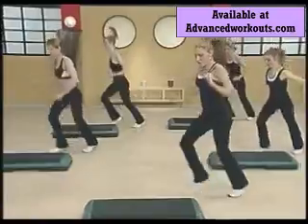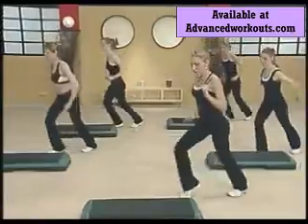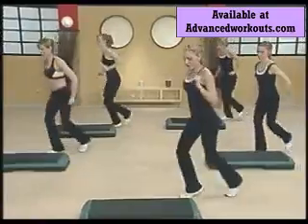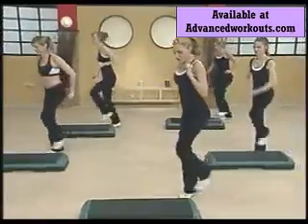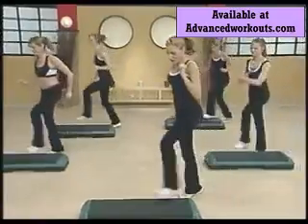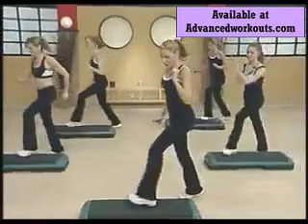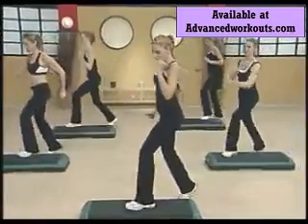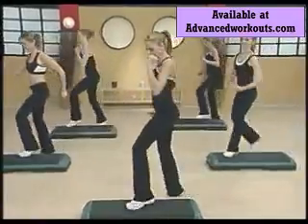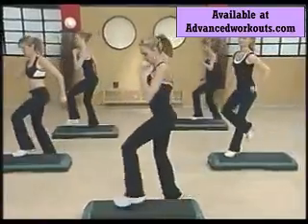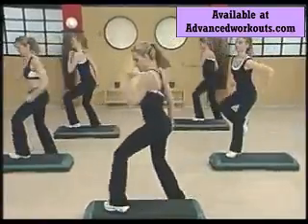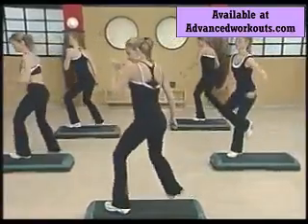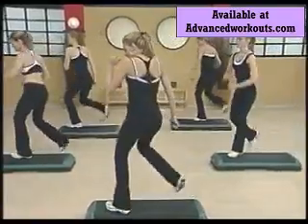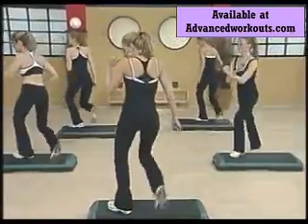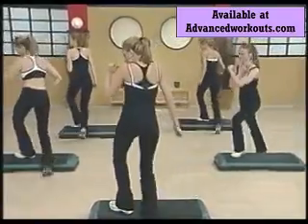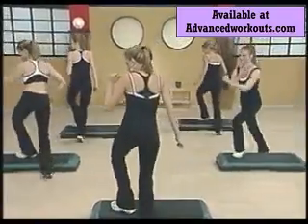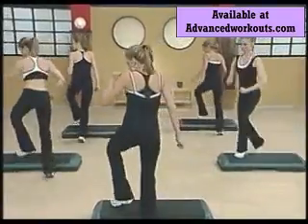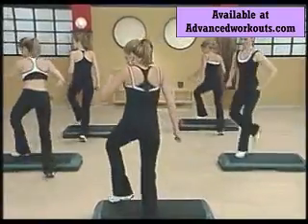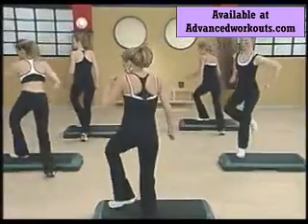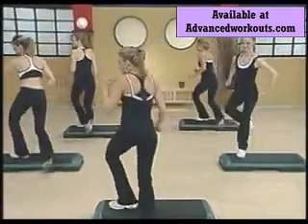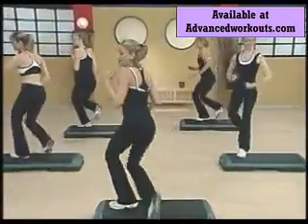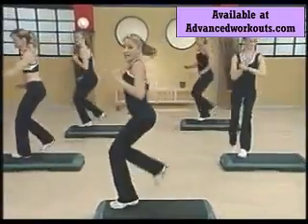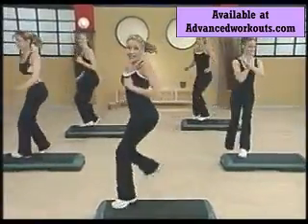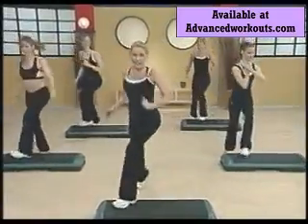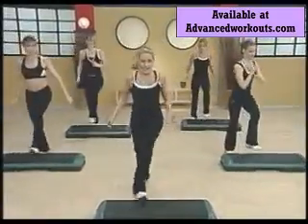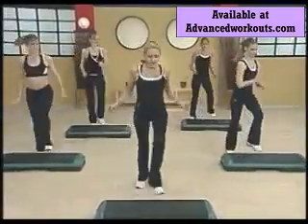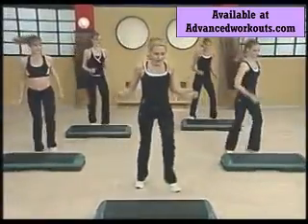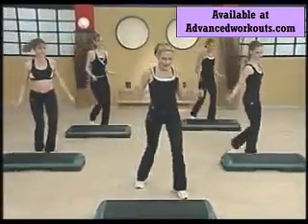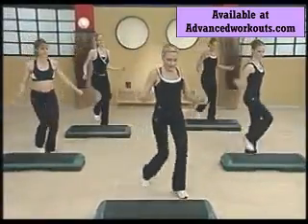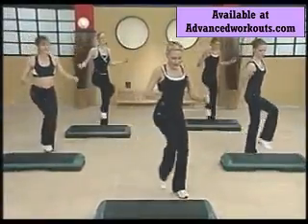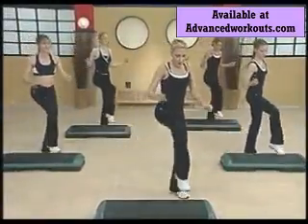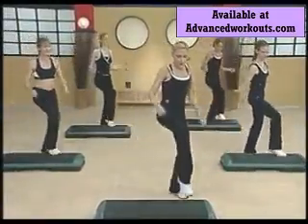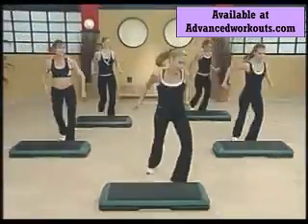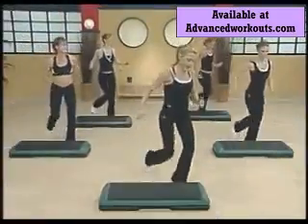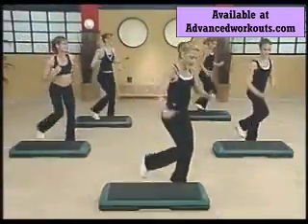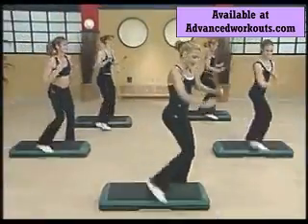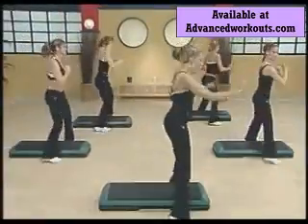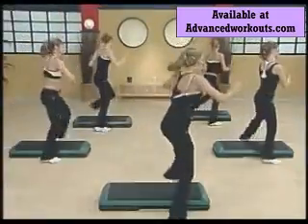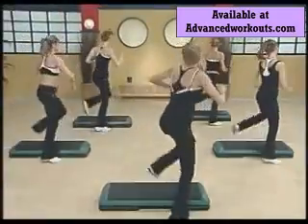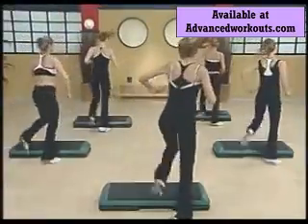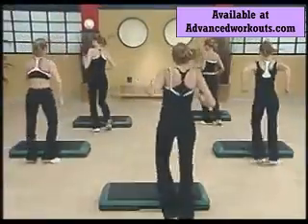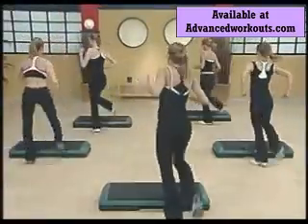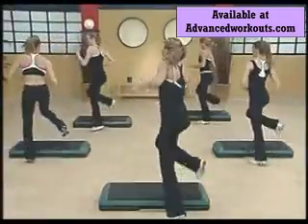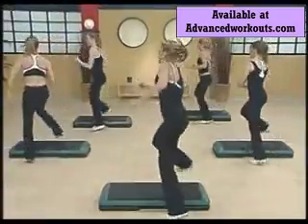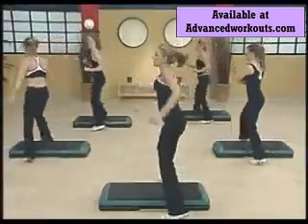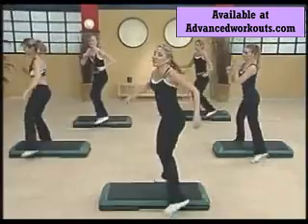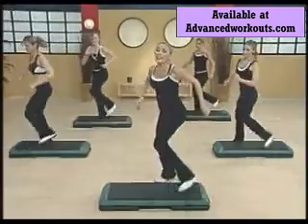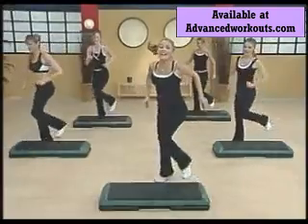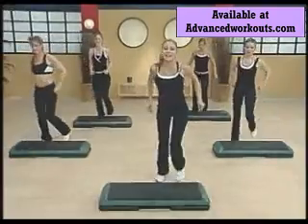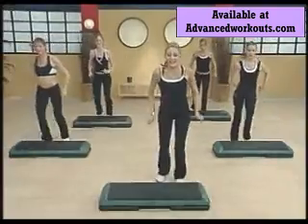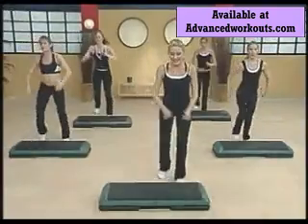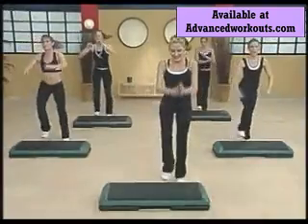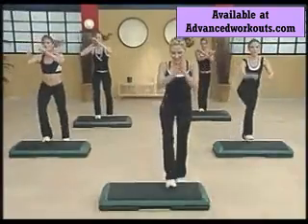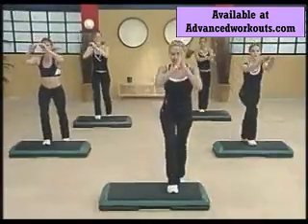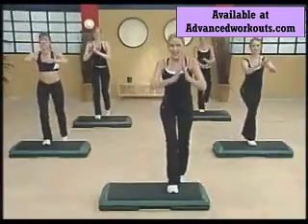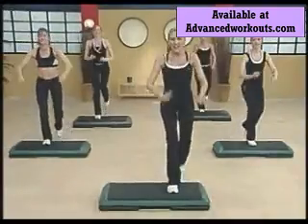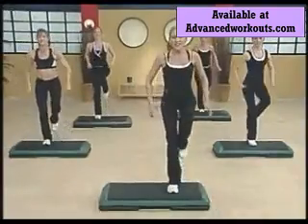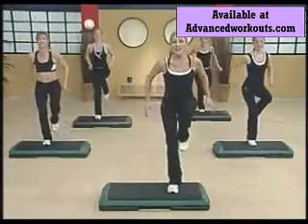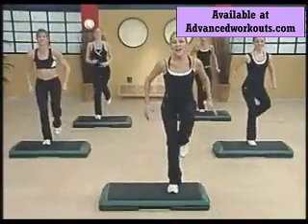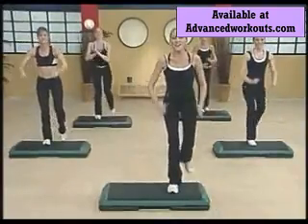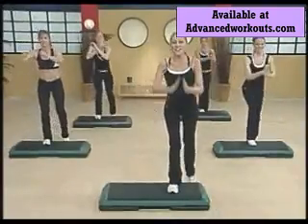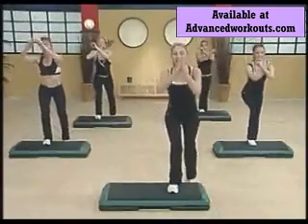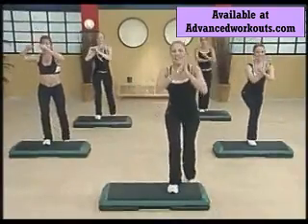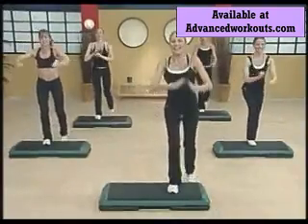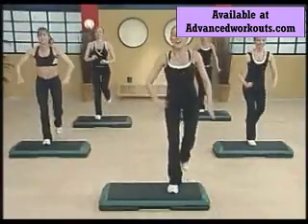Pull or shuffle. Two taps and a knee. Repeat your knee three. Very good.